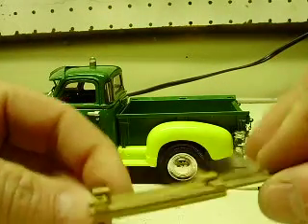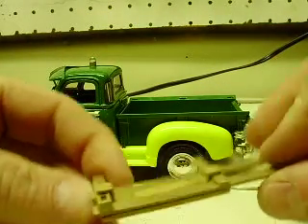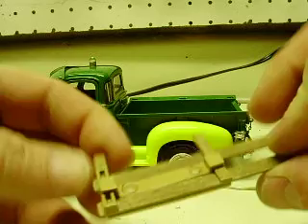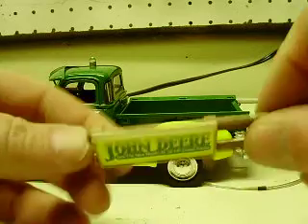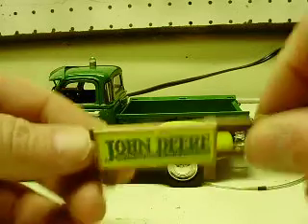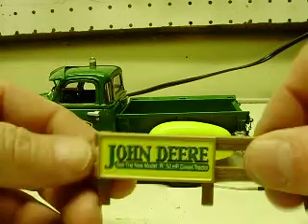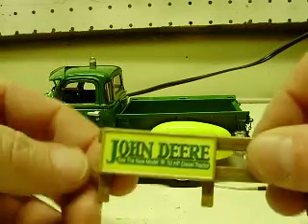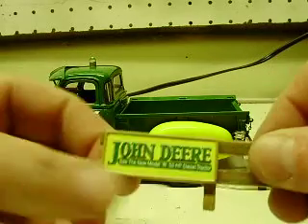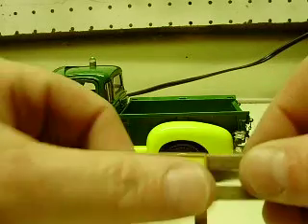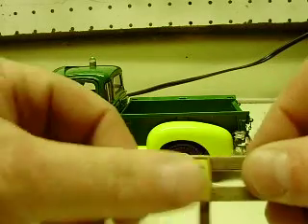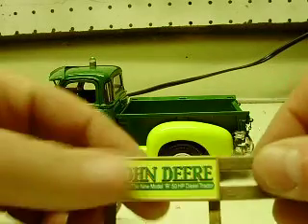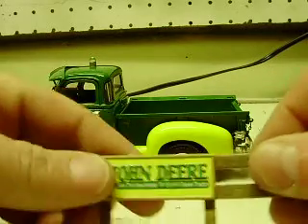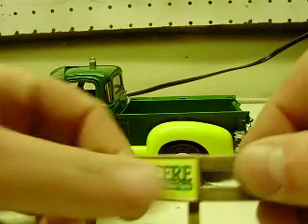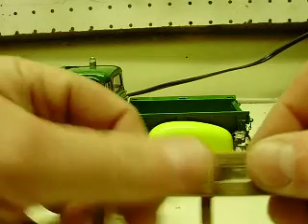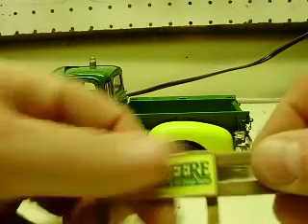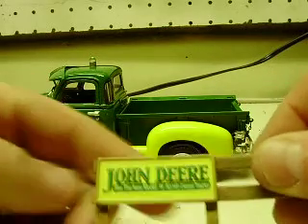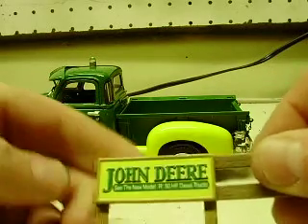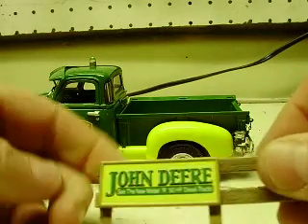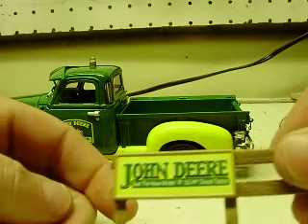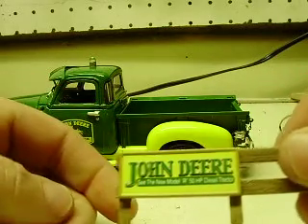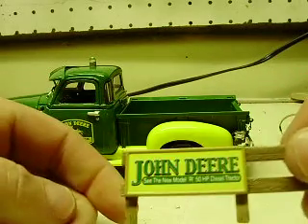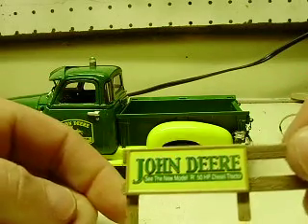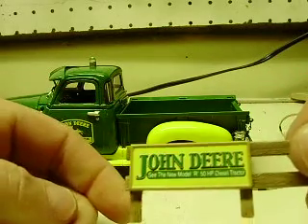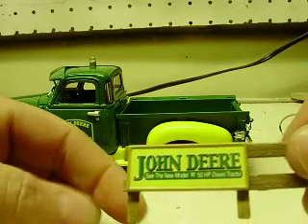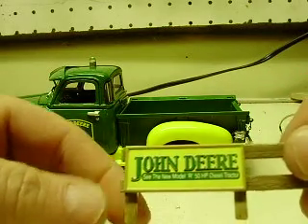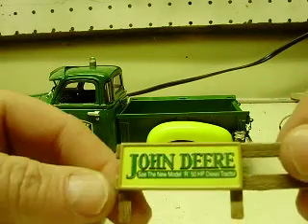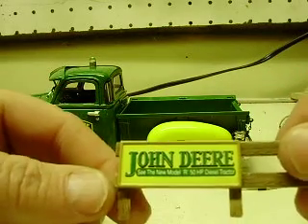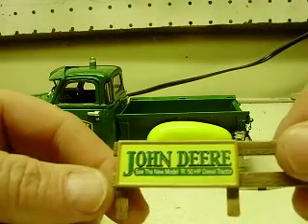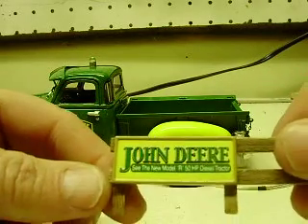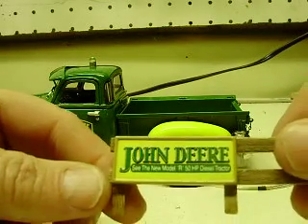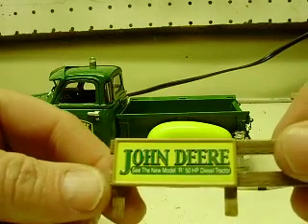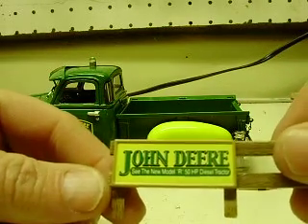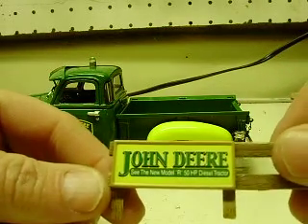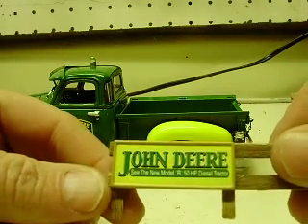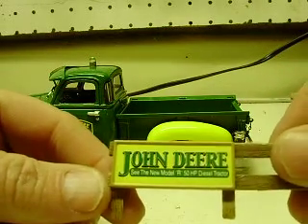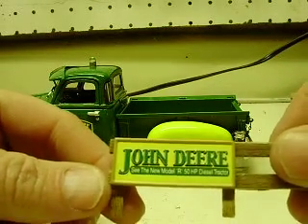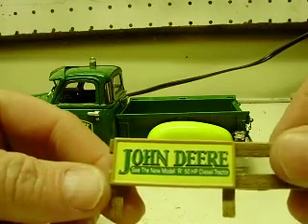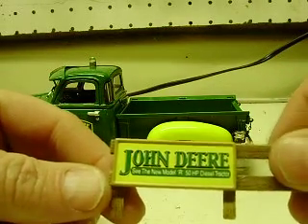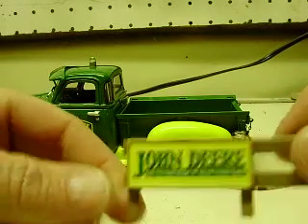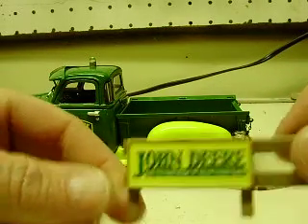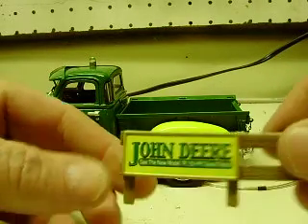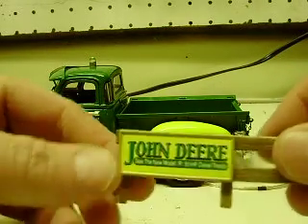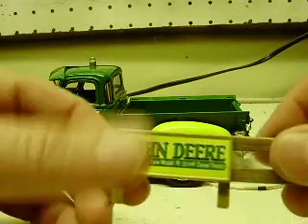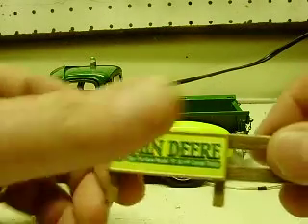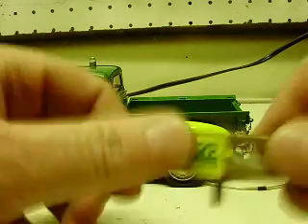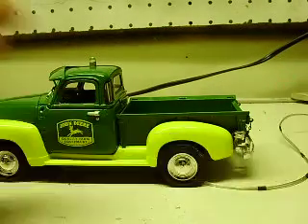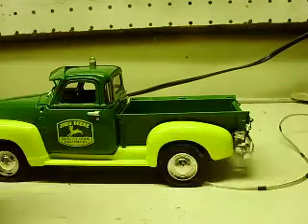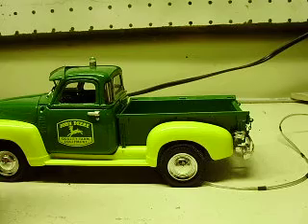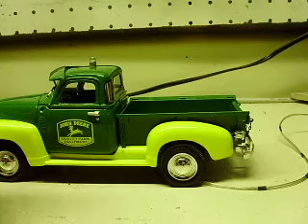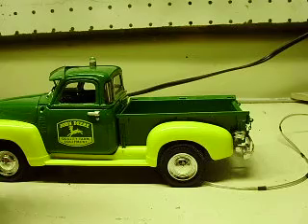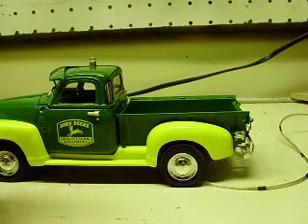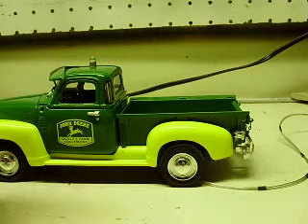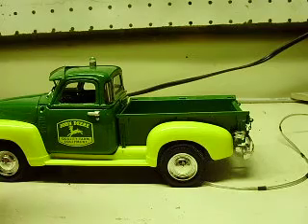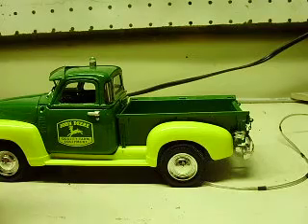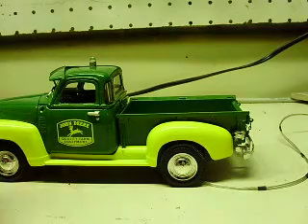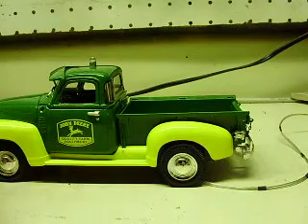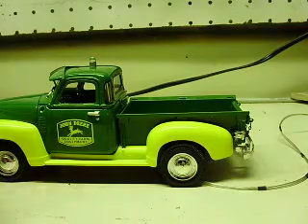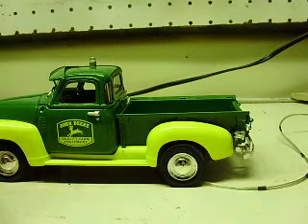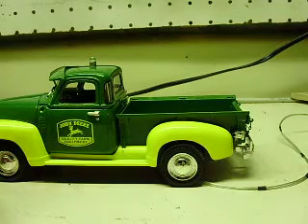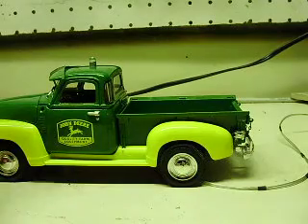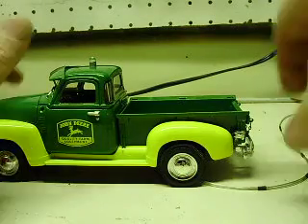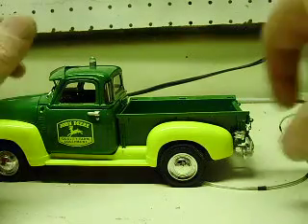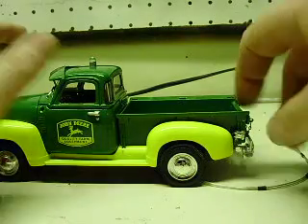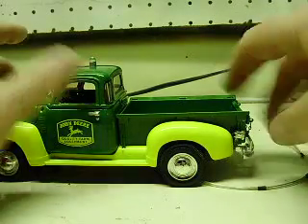John Deere decals and everything on there, advertising their new Model R 50 horsepower diesel tractor. Come and get it boys.